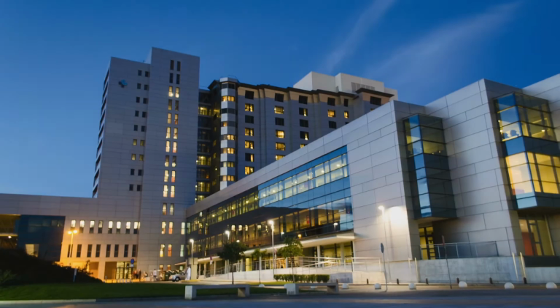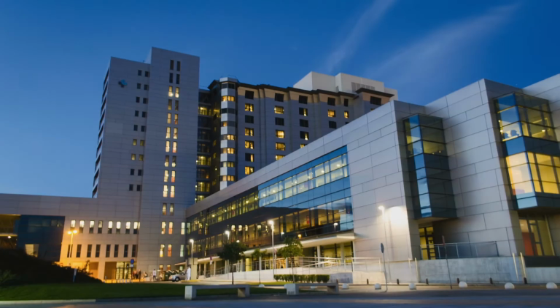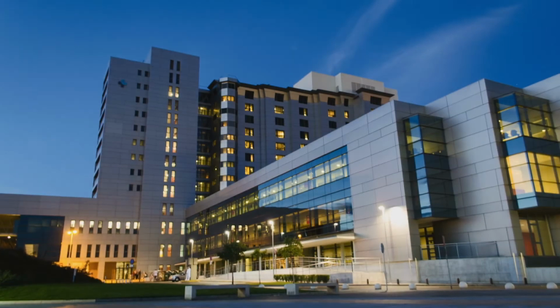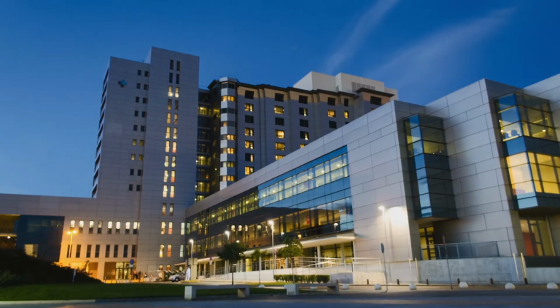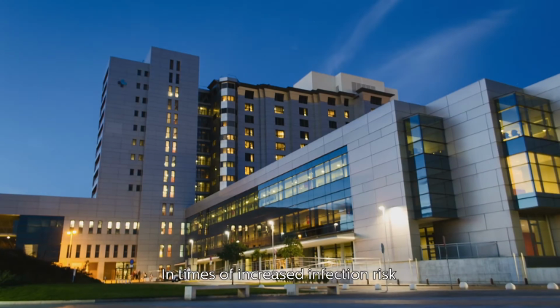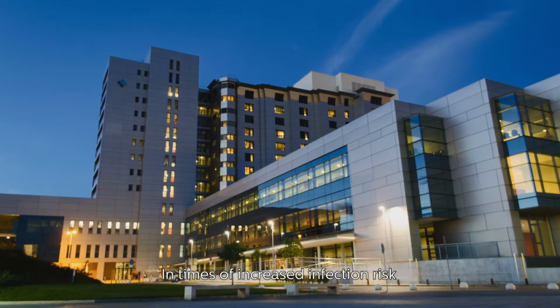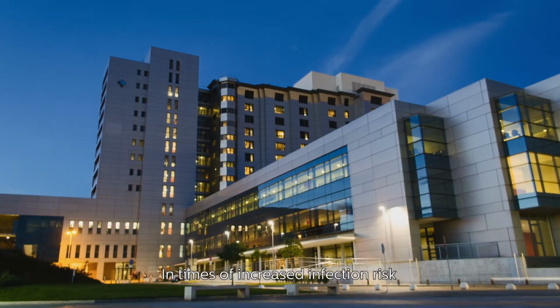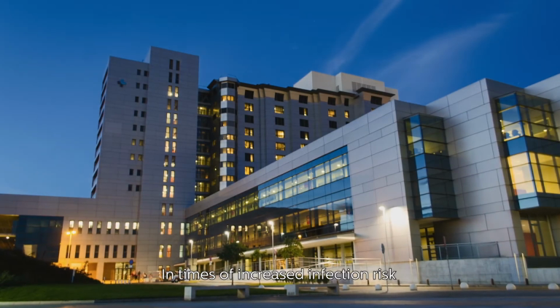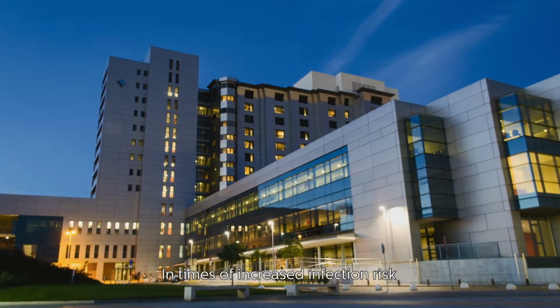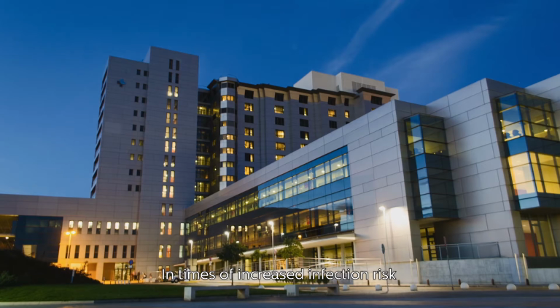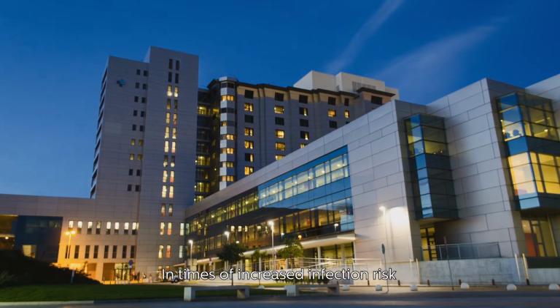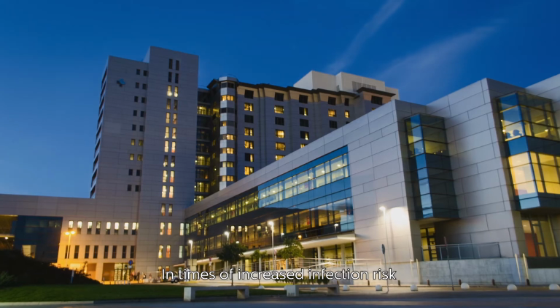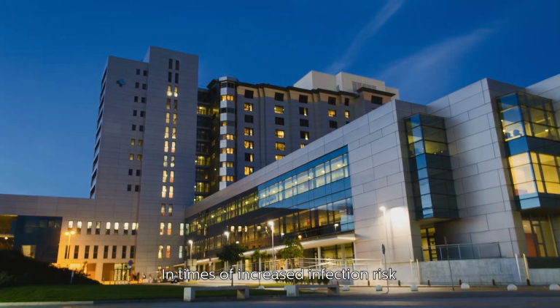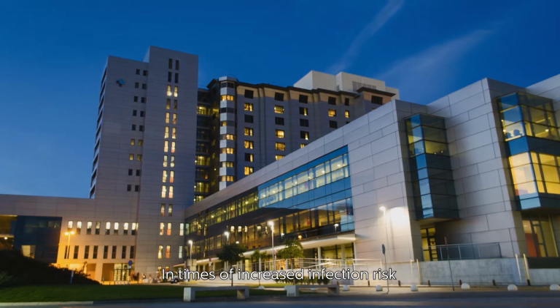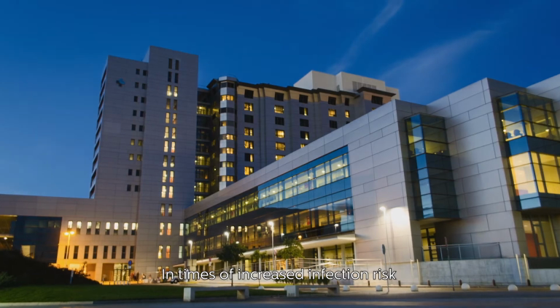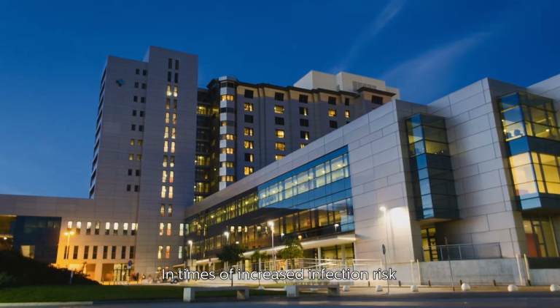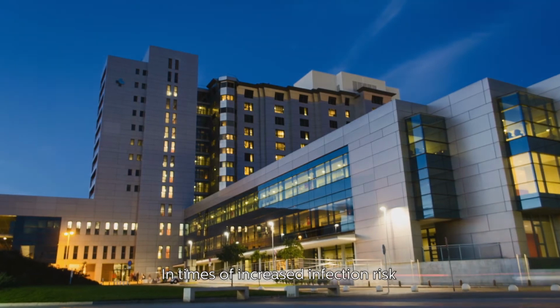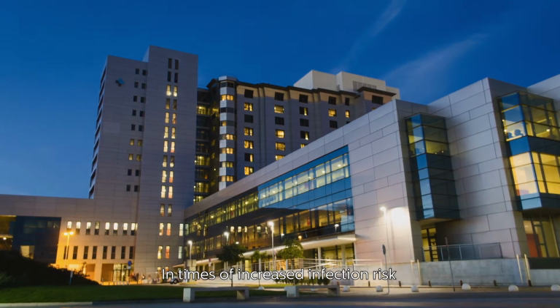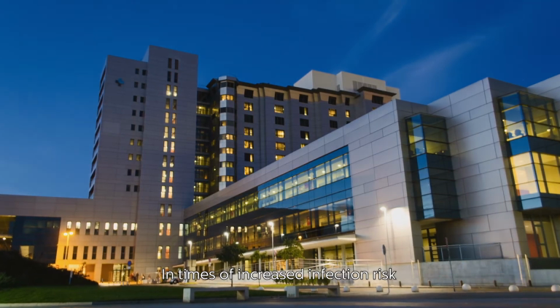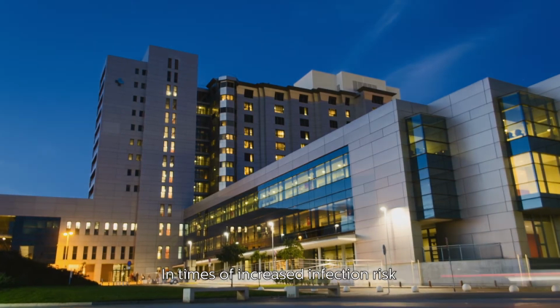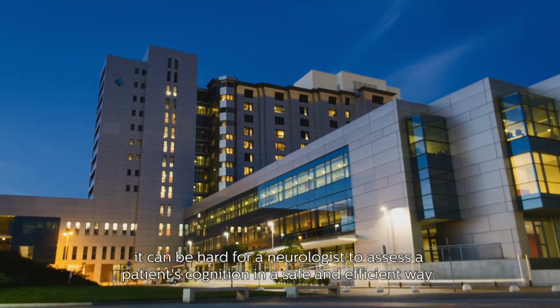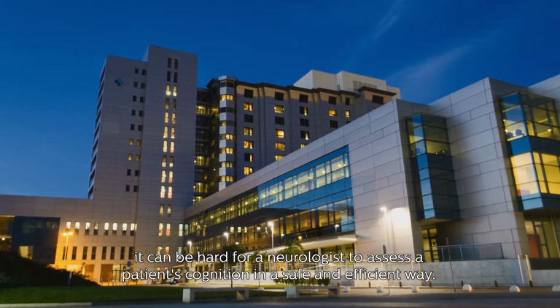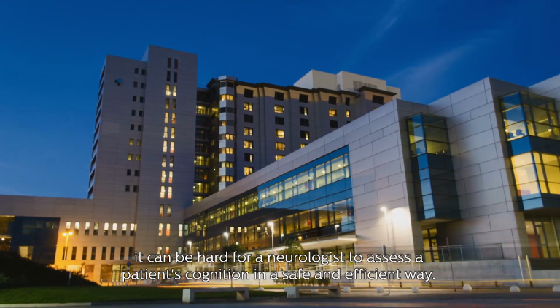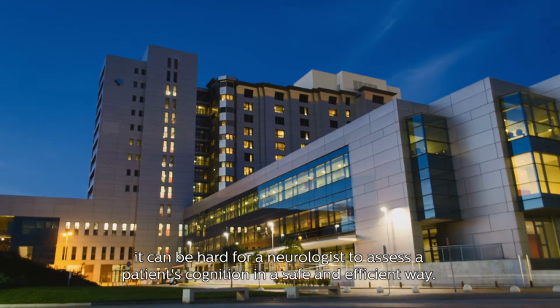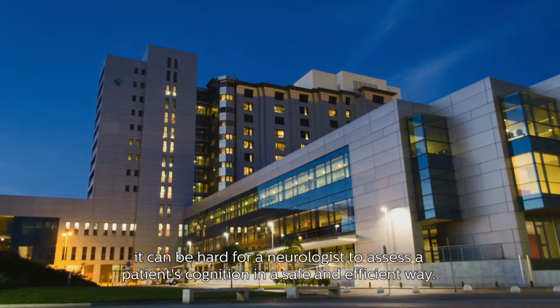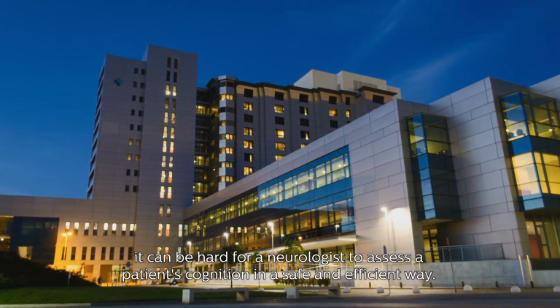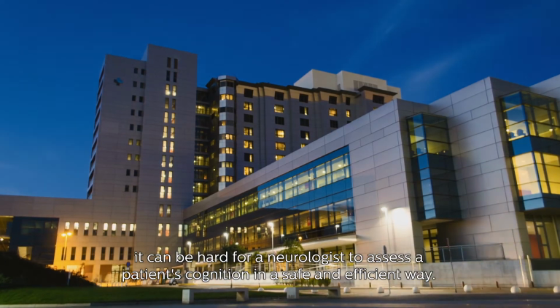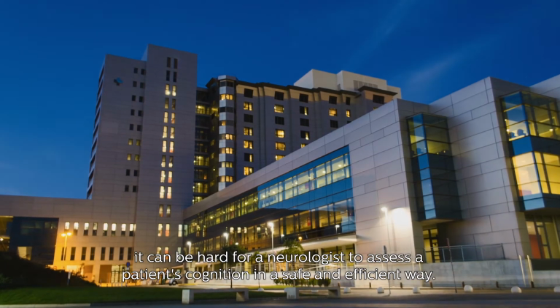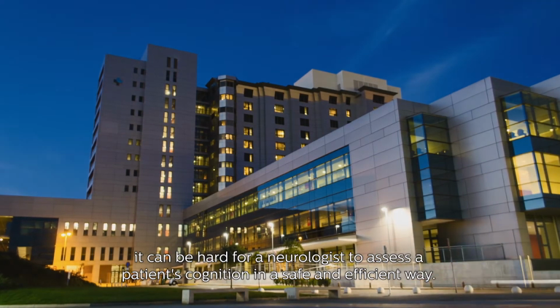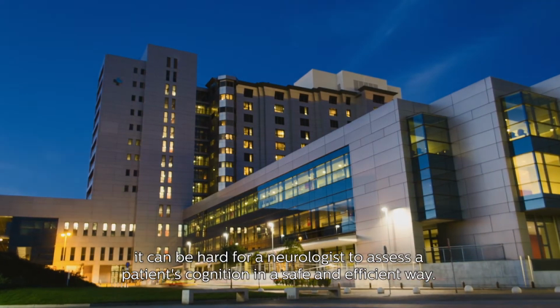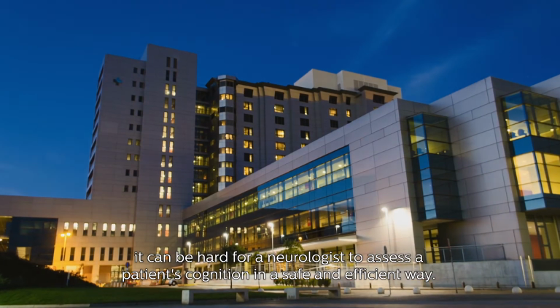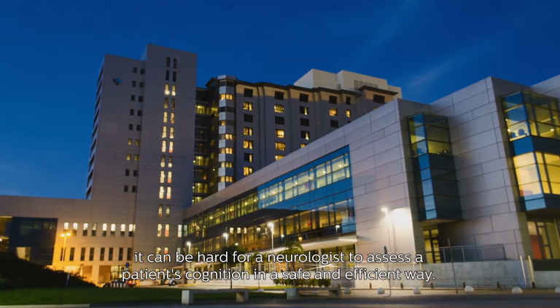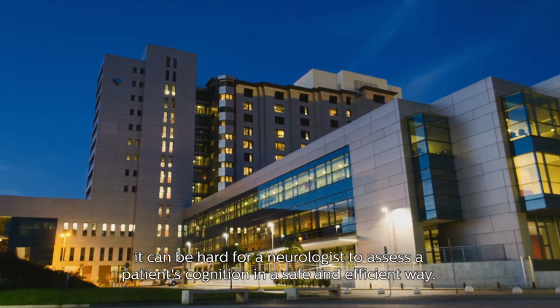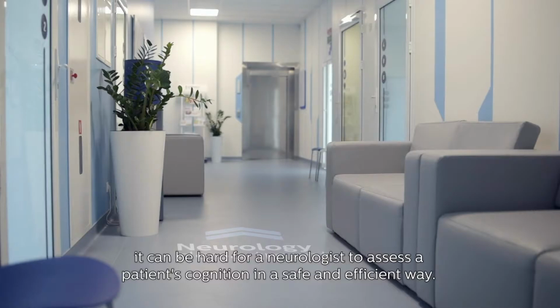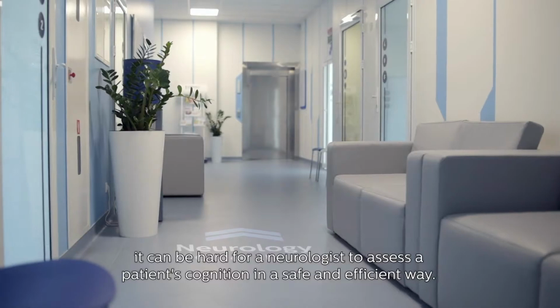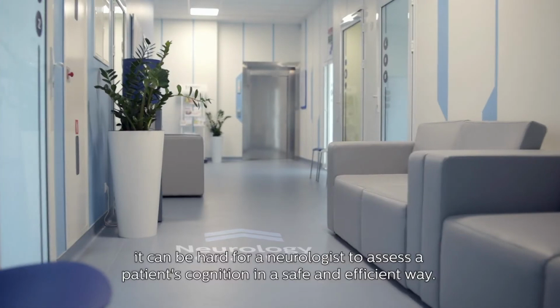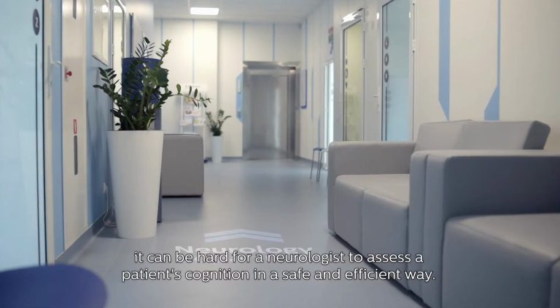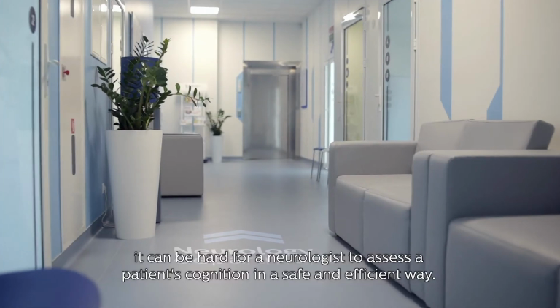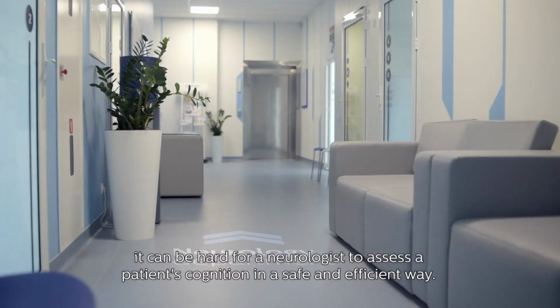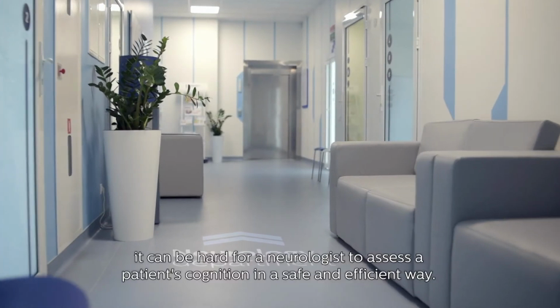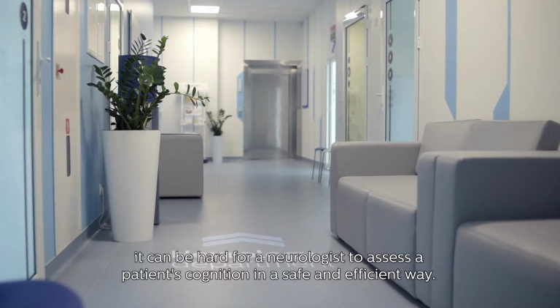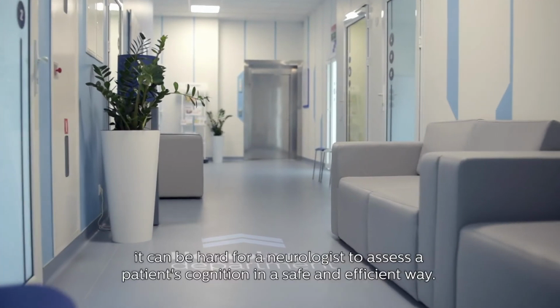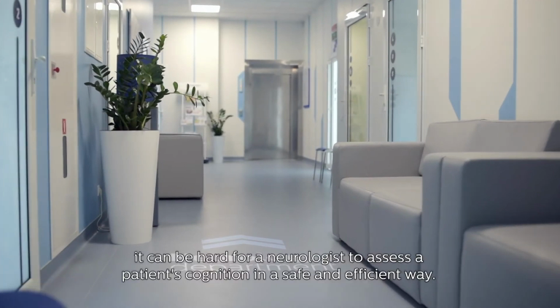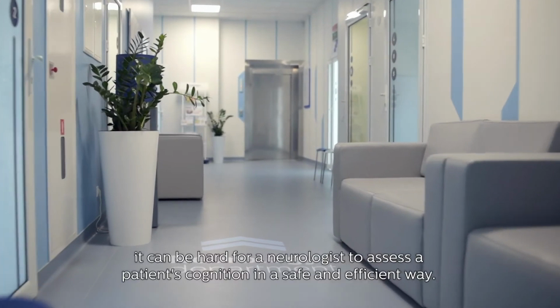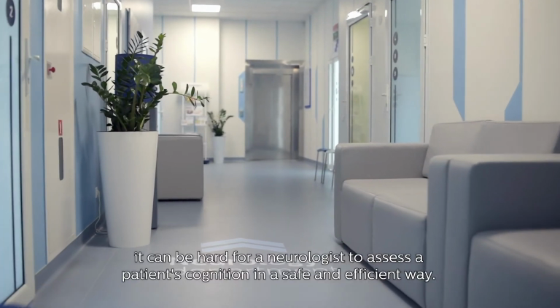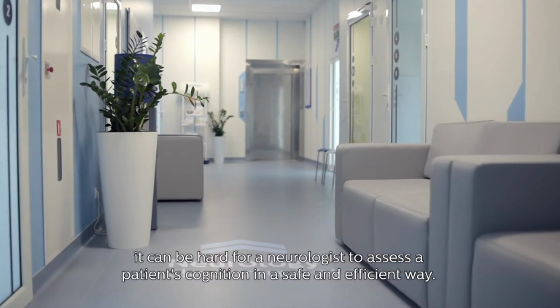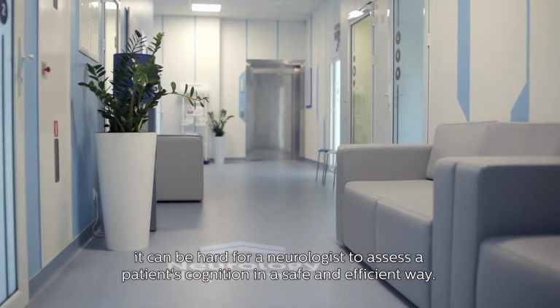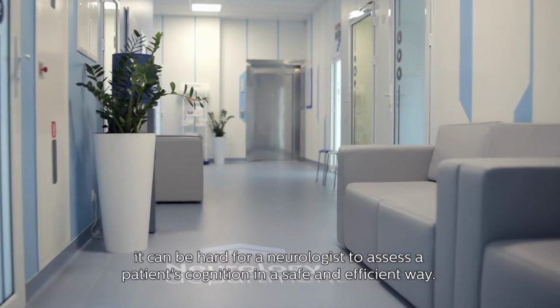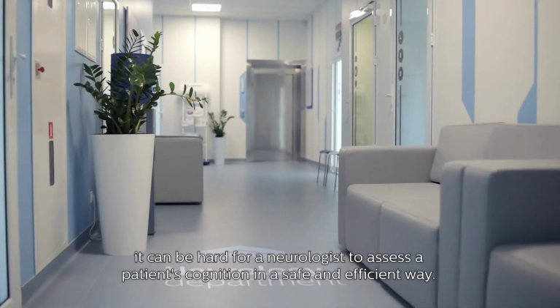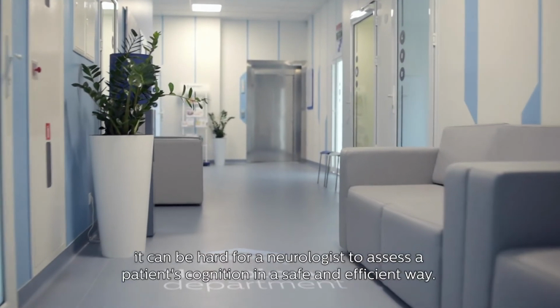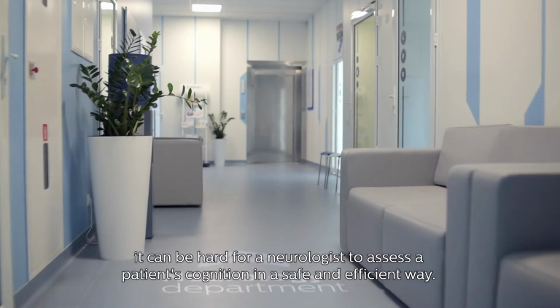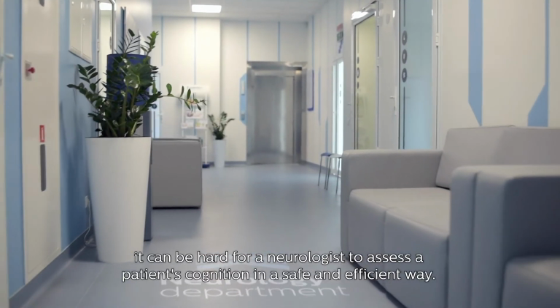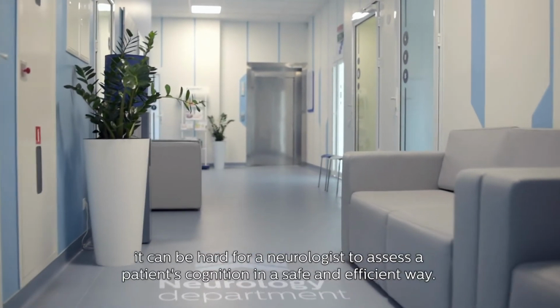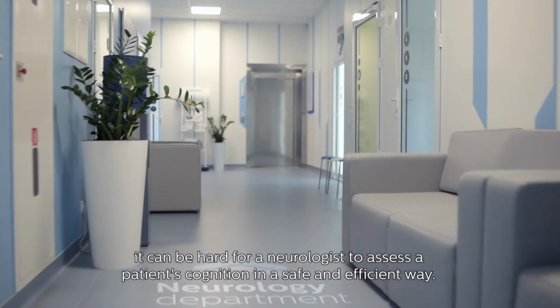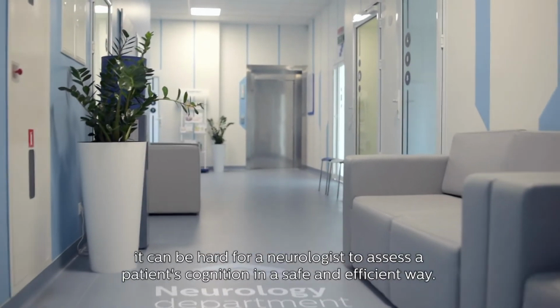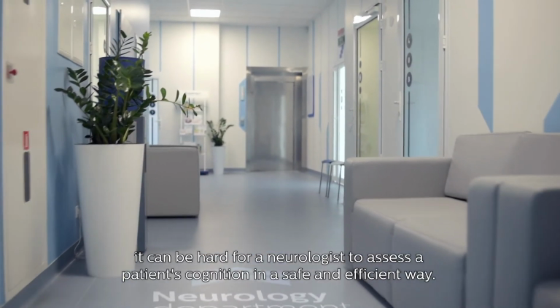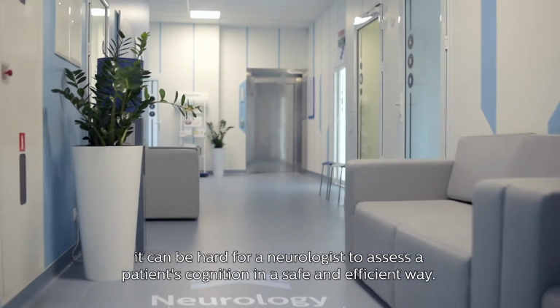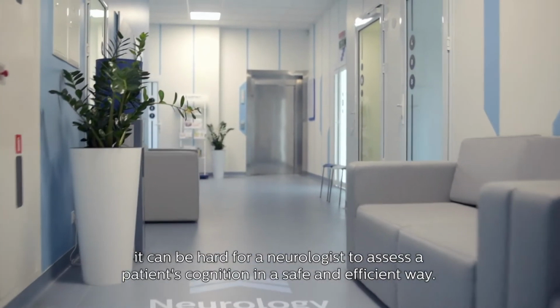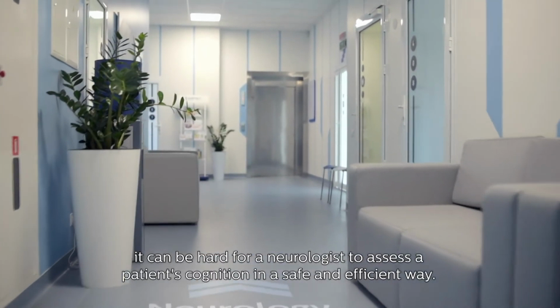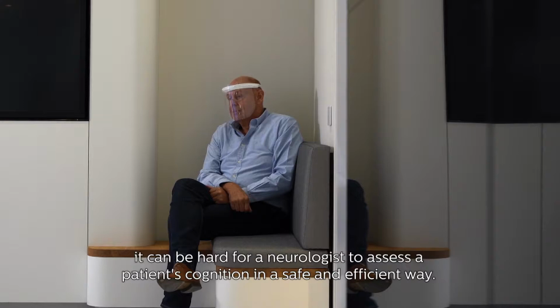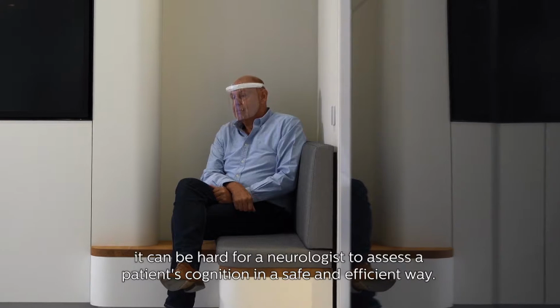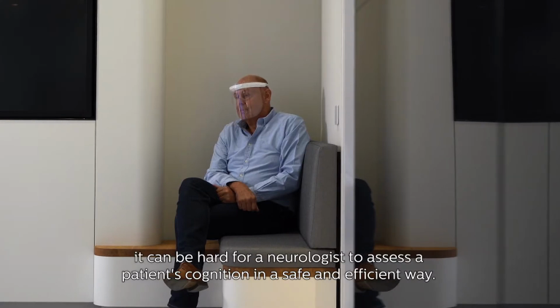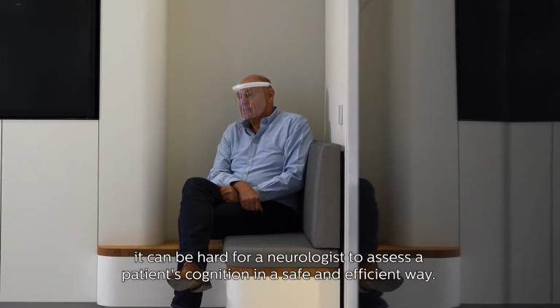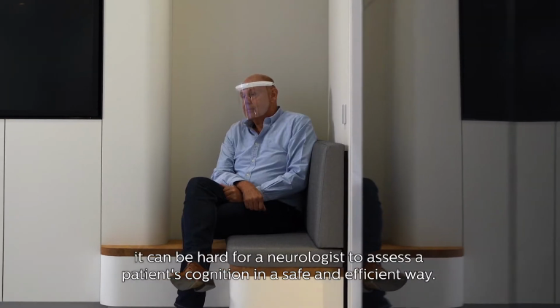In times of increased infection risk, it can be hard for a neurologist to assess a patient's cognition in a safe and efficient way.